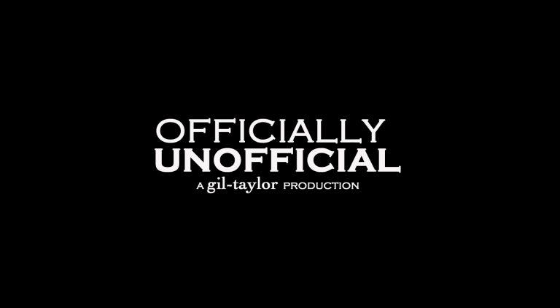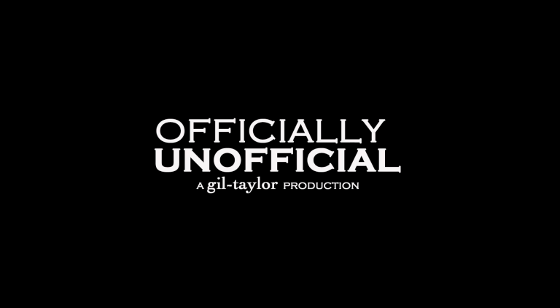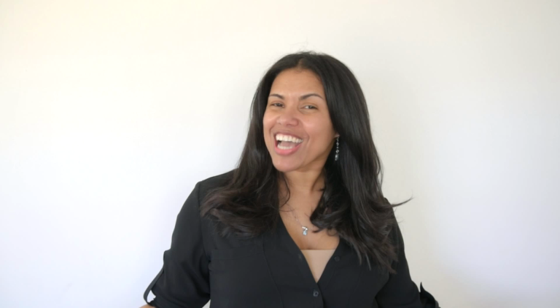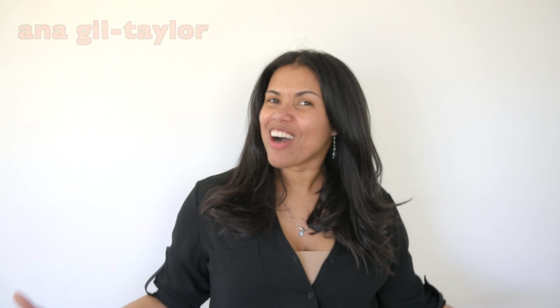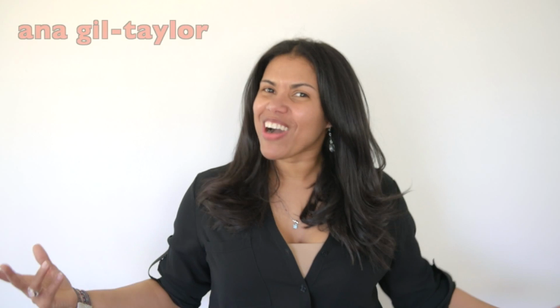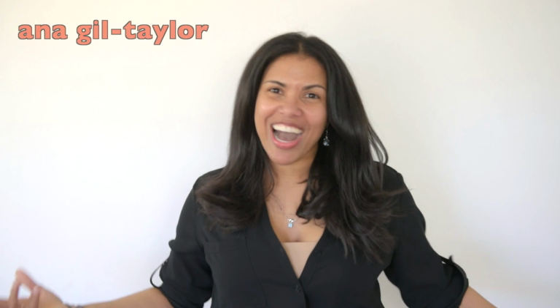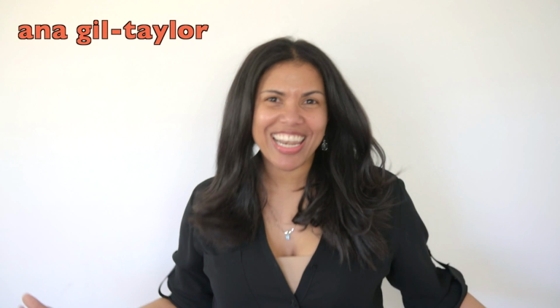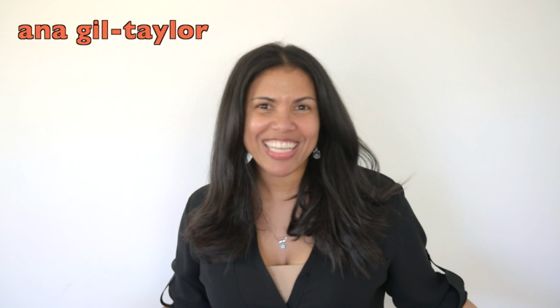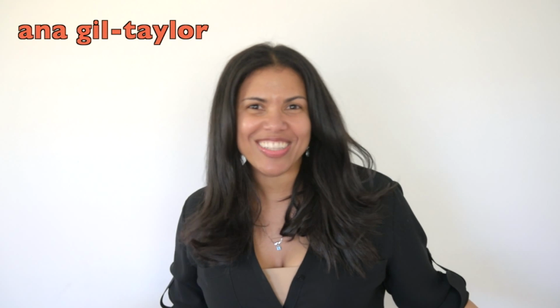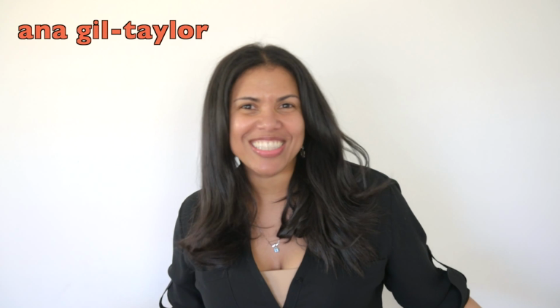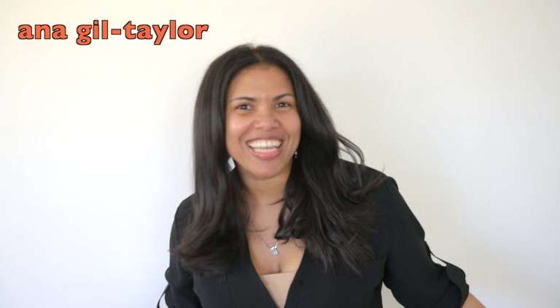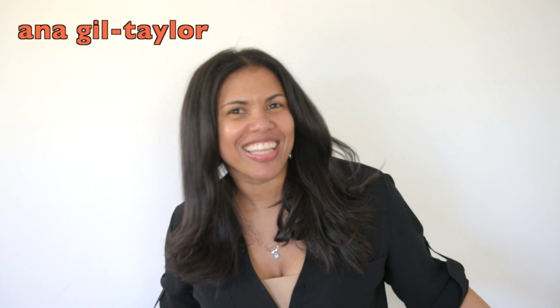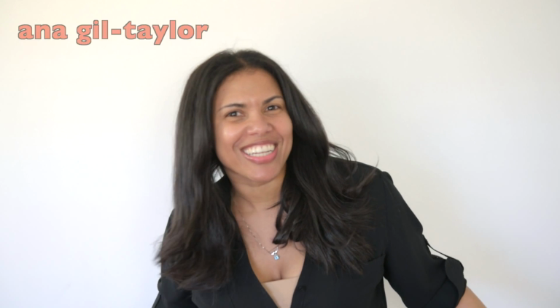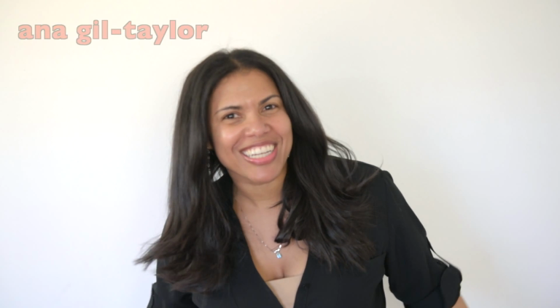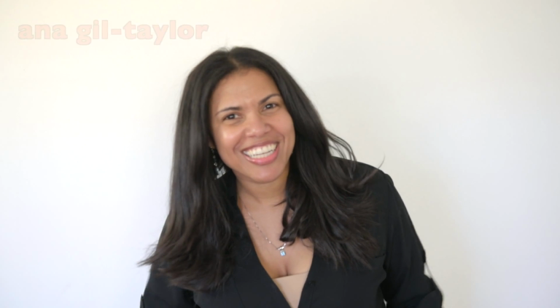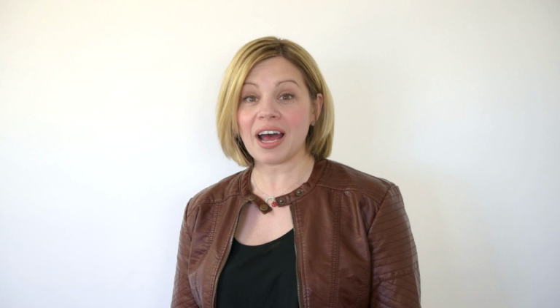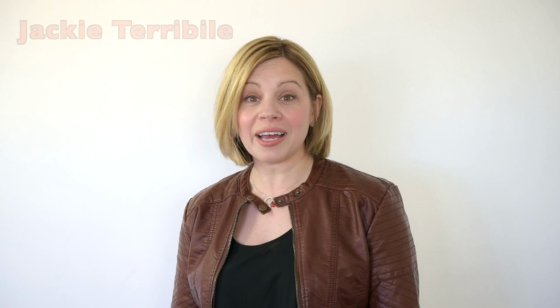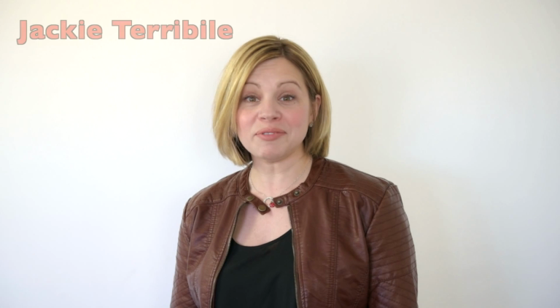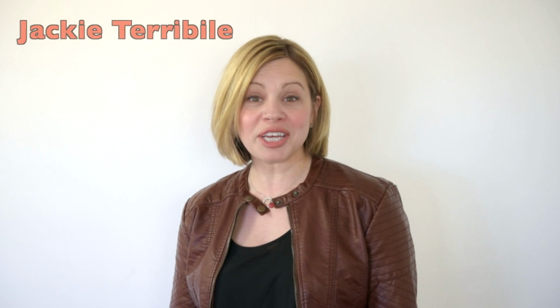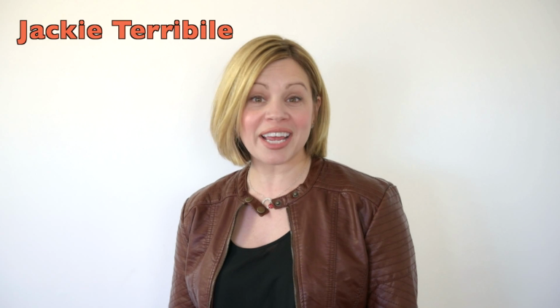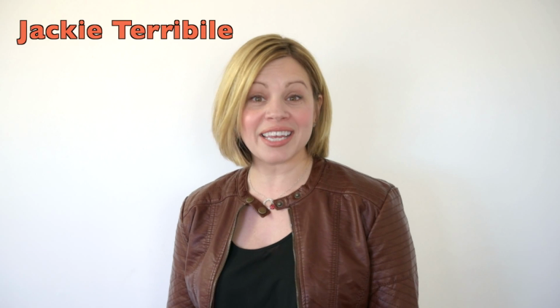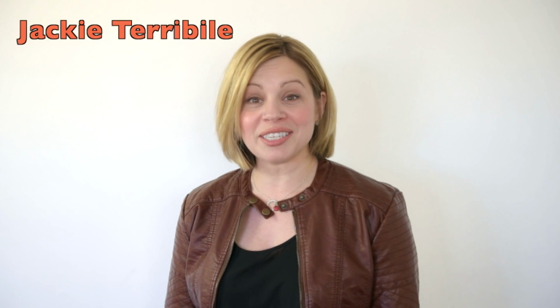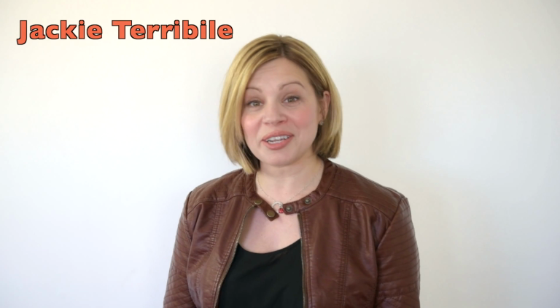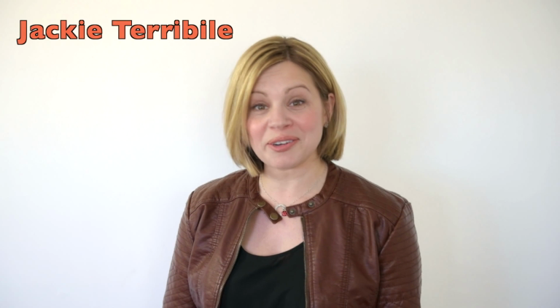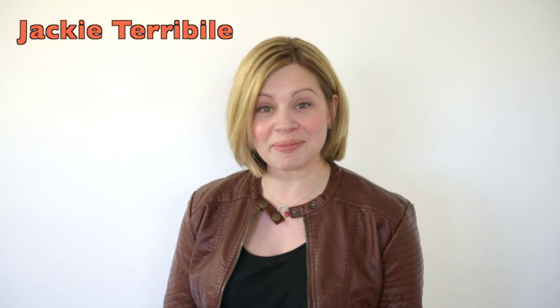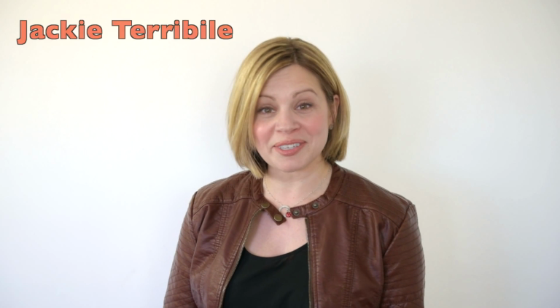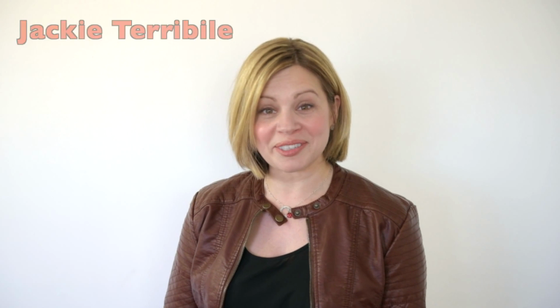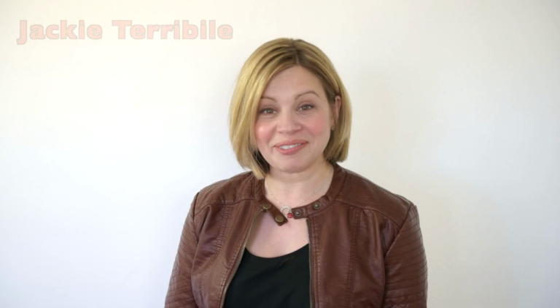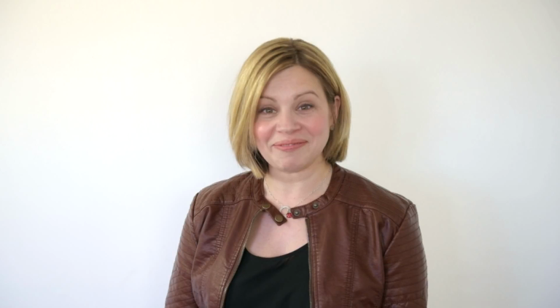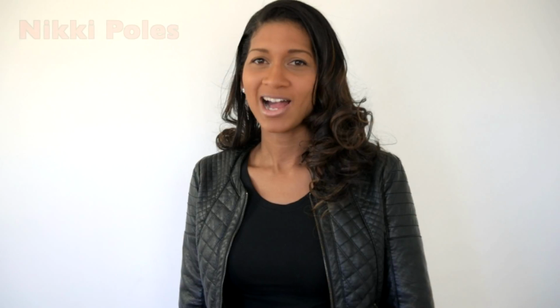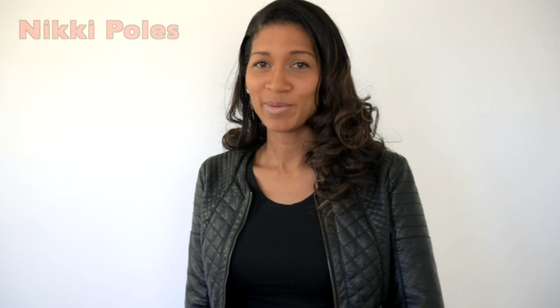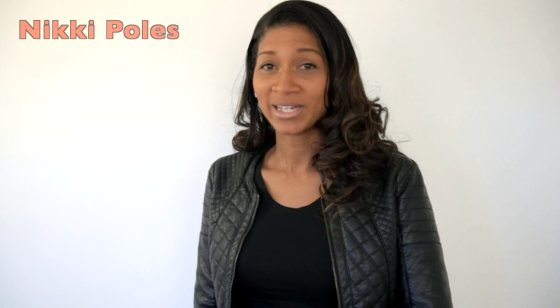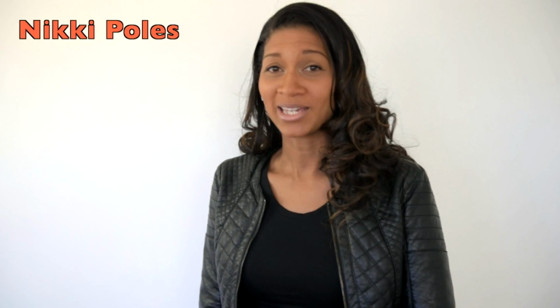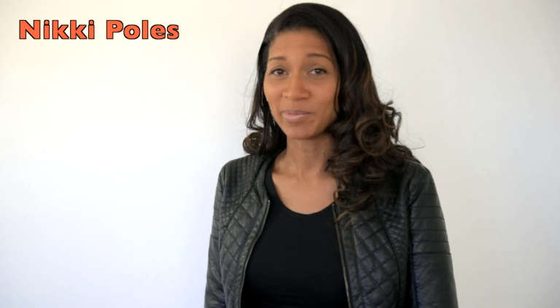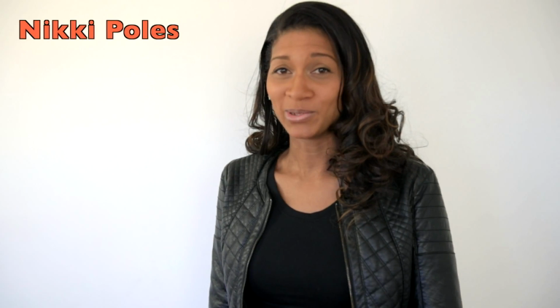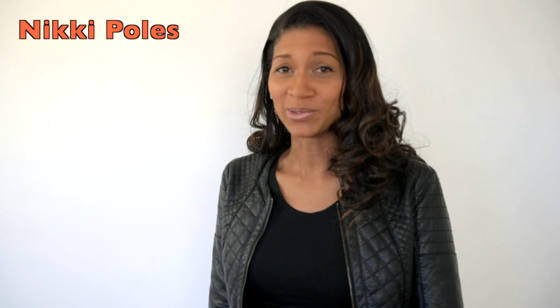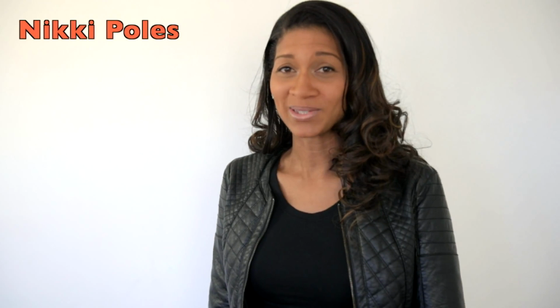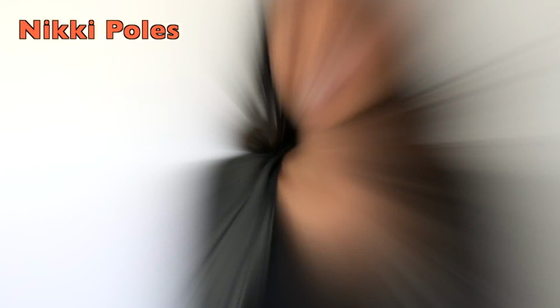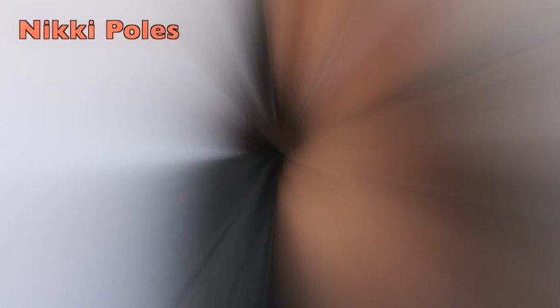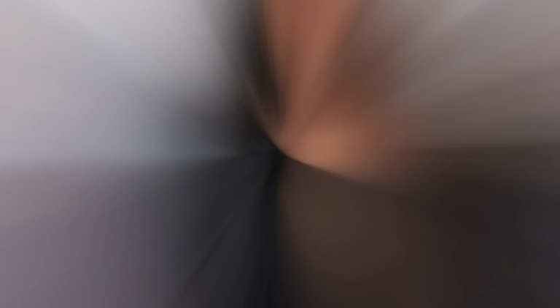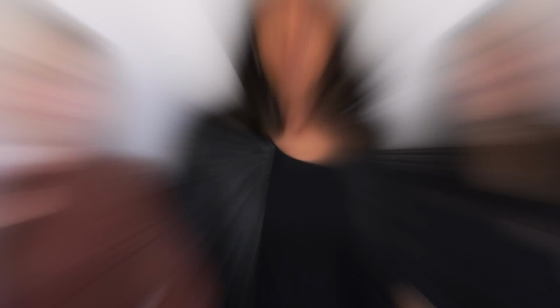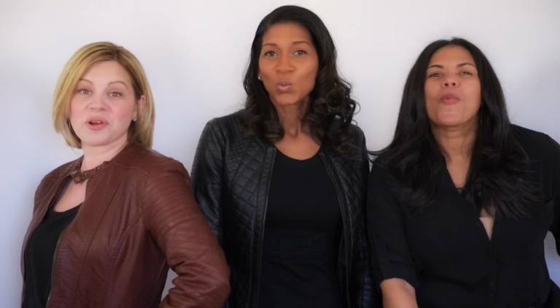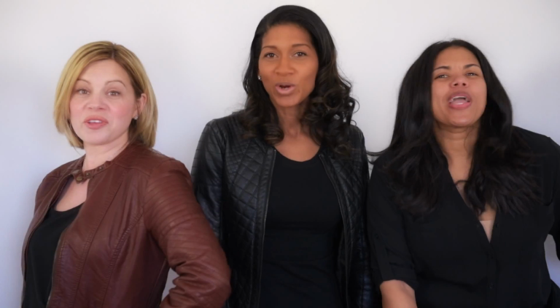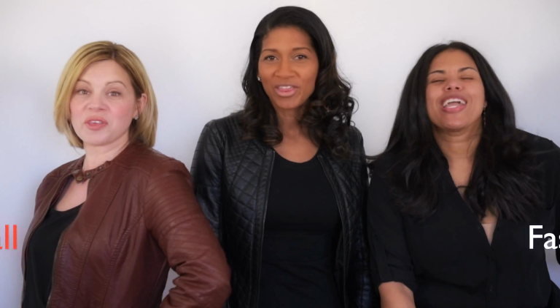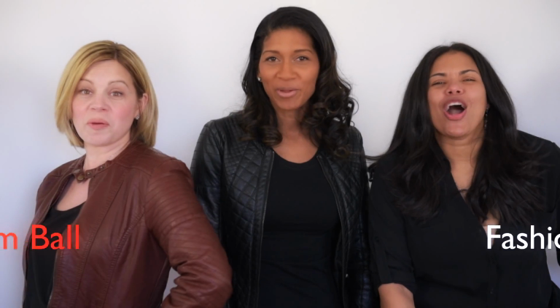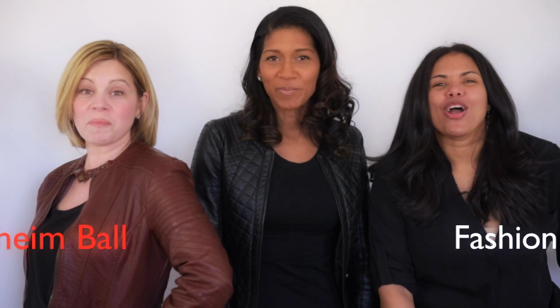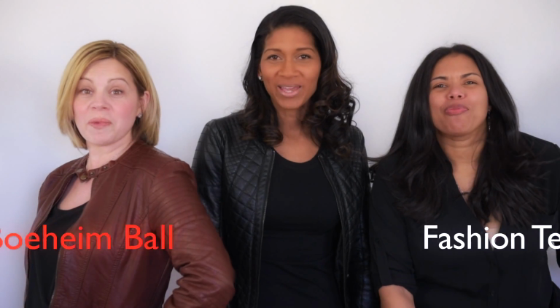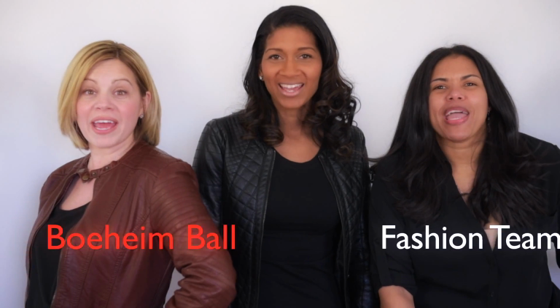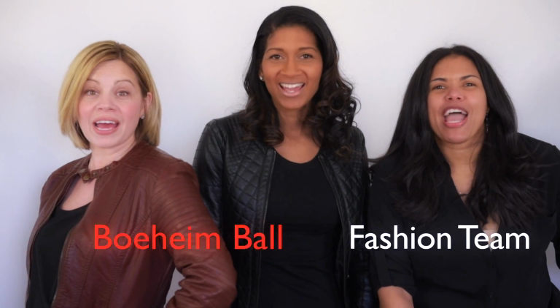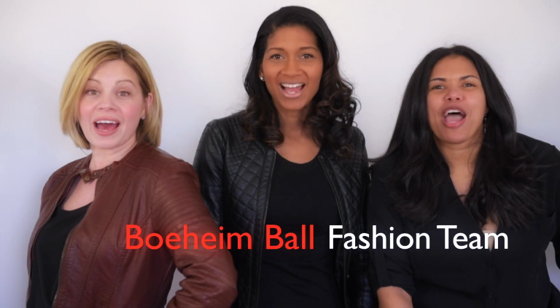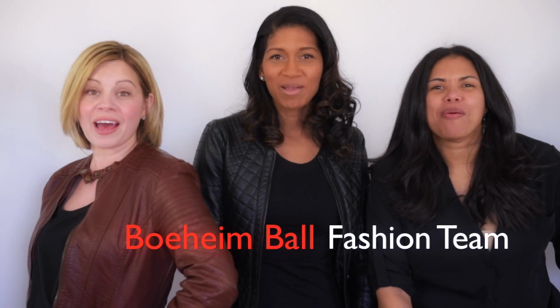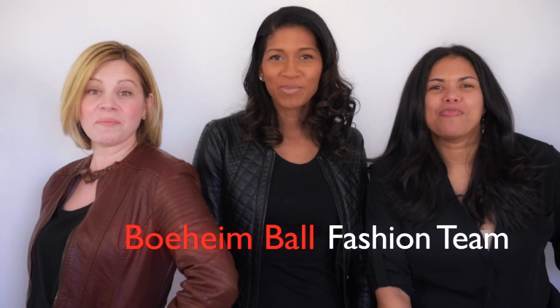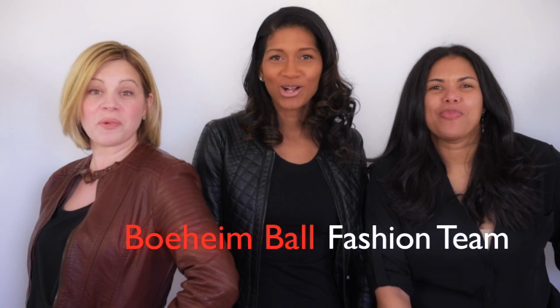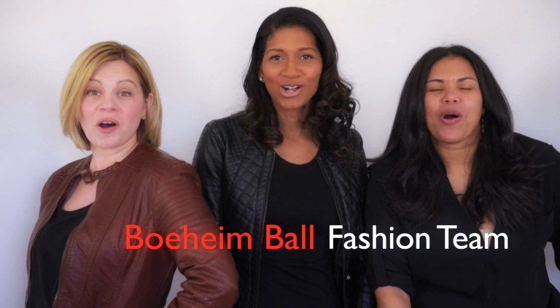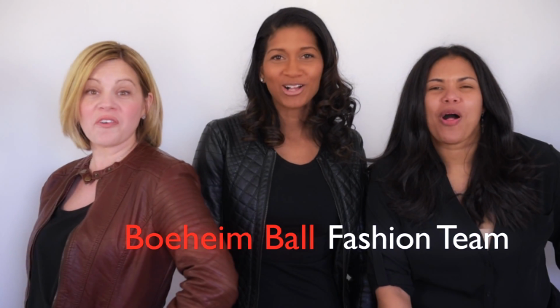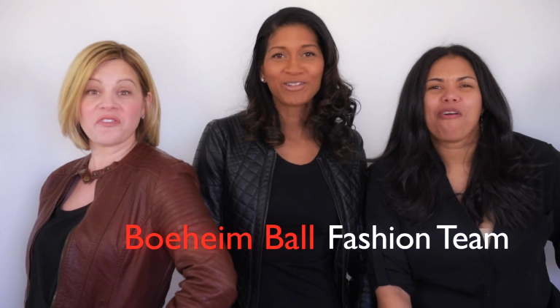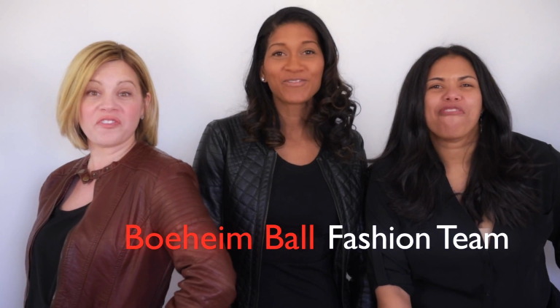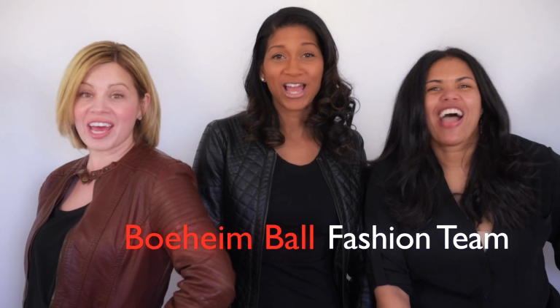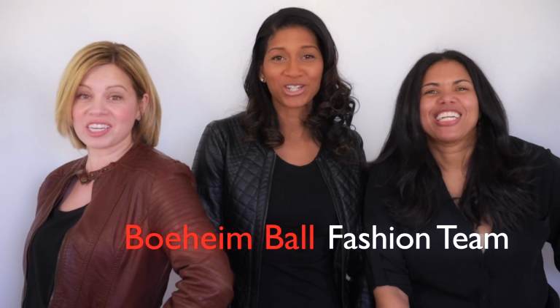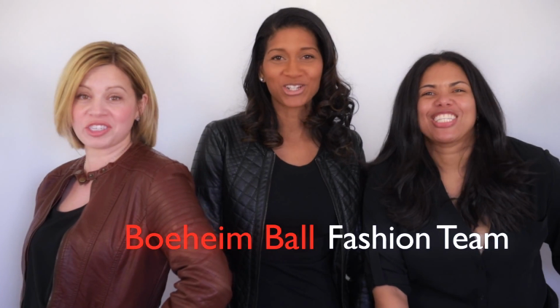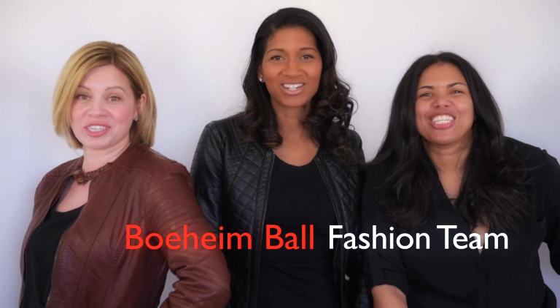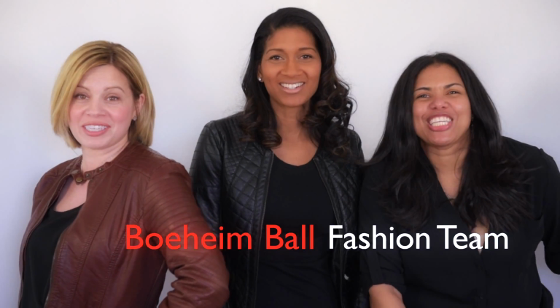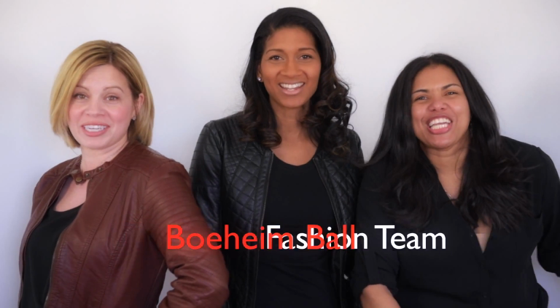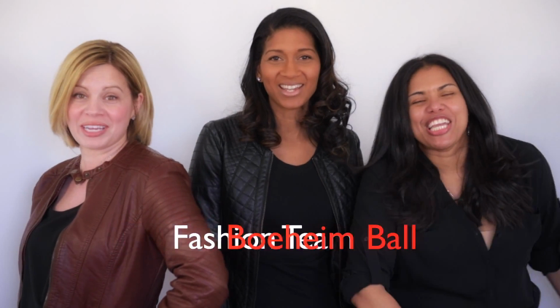I'm Anagil Taylor. I'm Jackie Taraviole. I'm Nikki Foles. We're the Bayhat Ball Fashion Team.